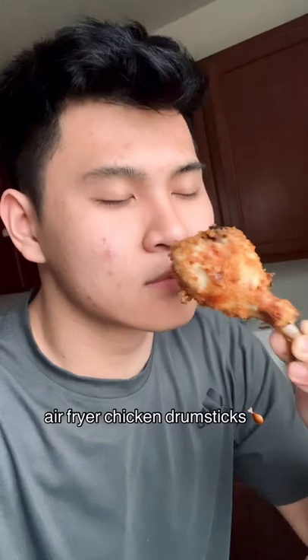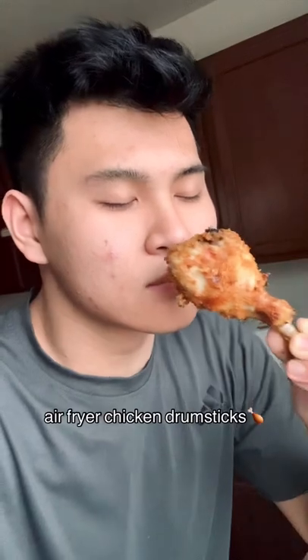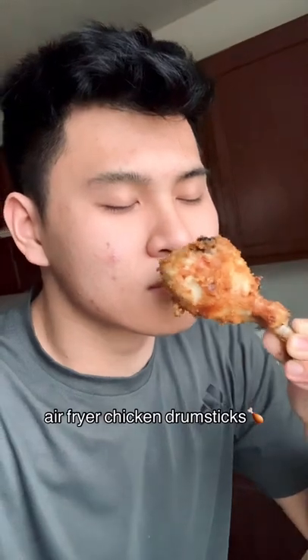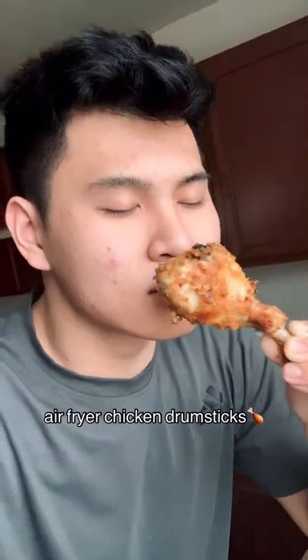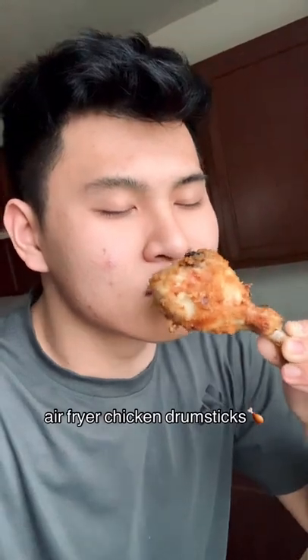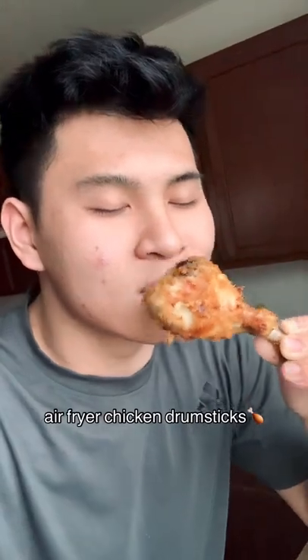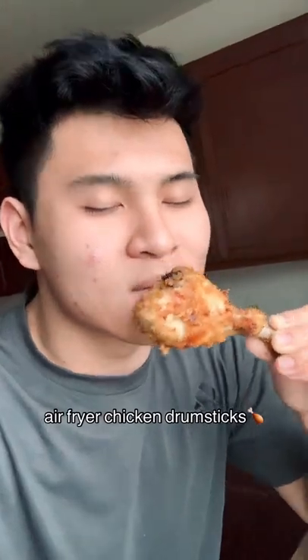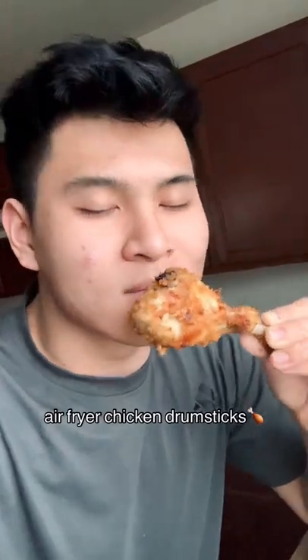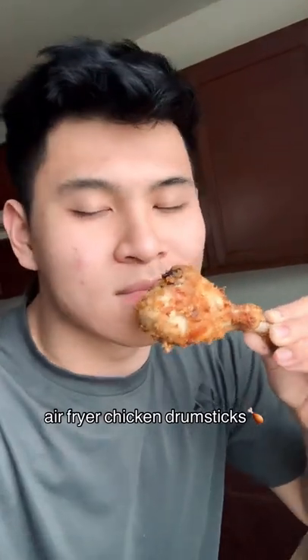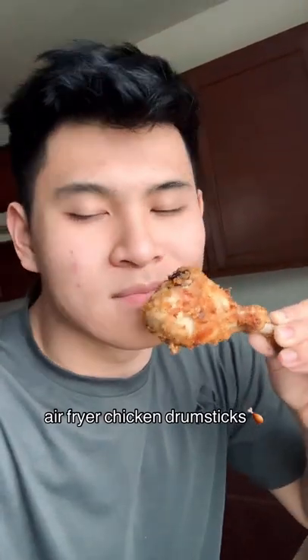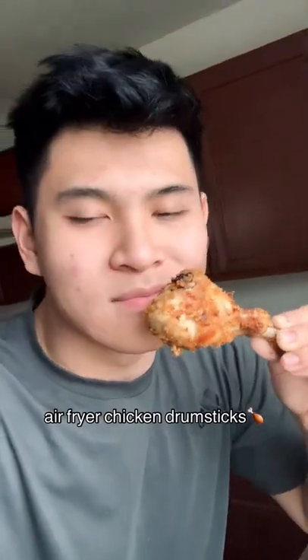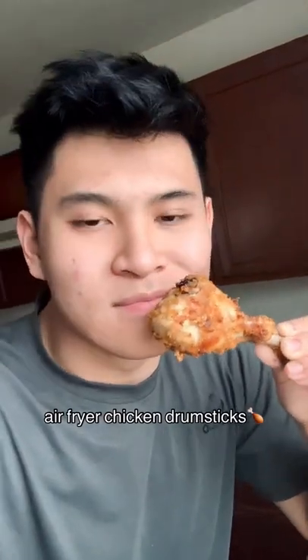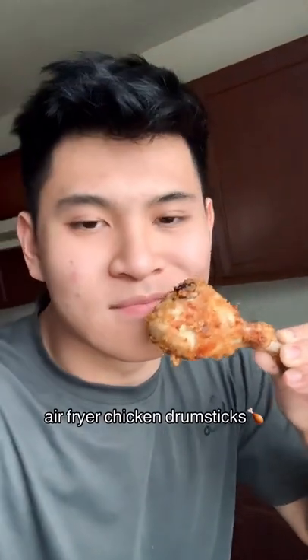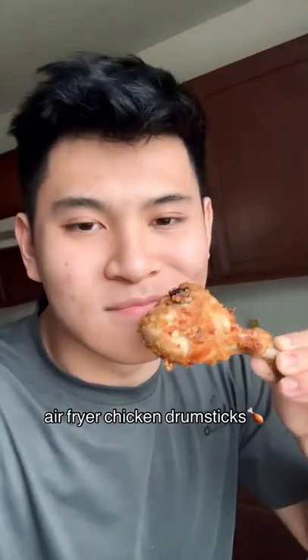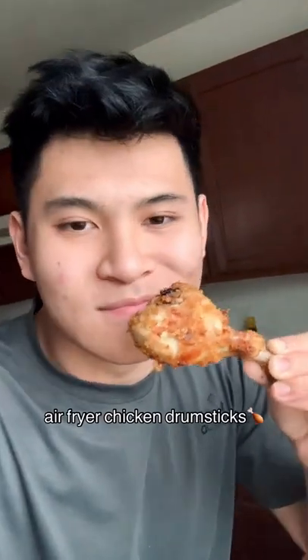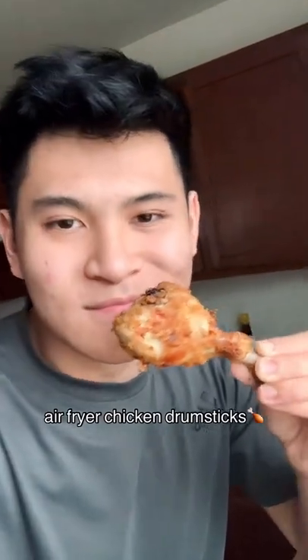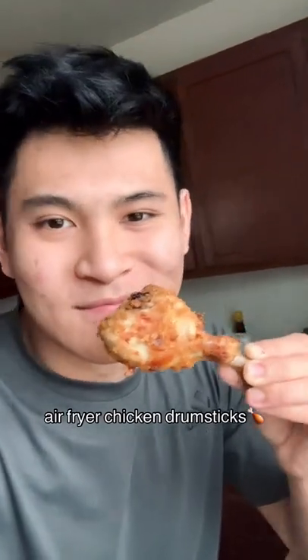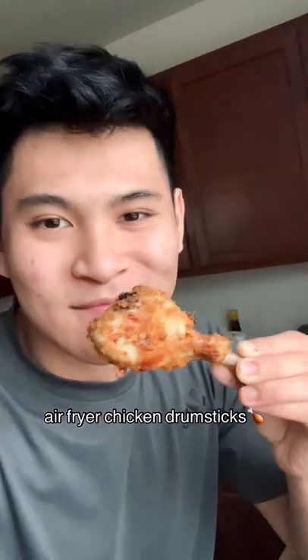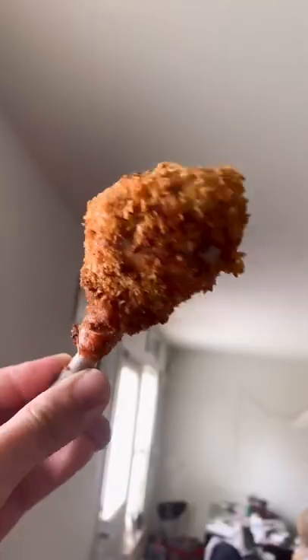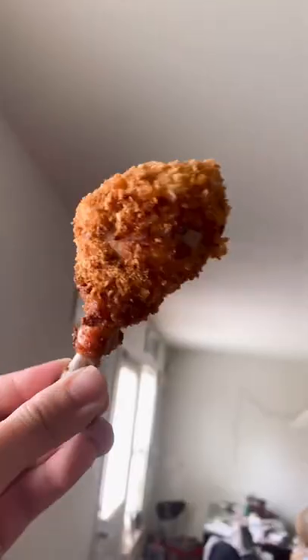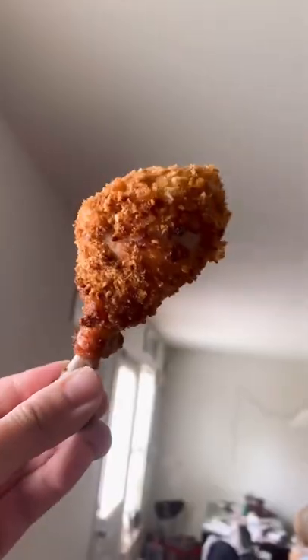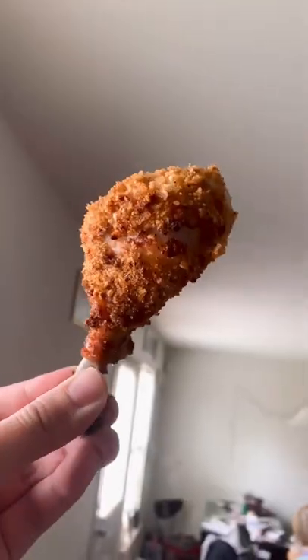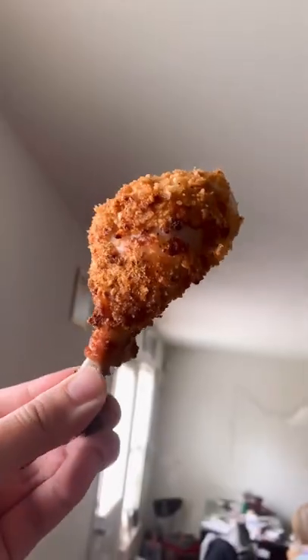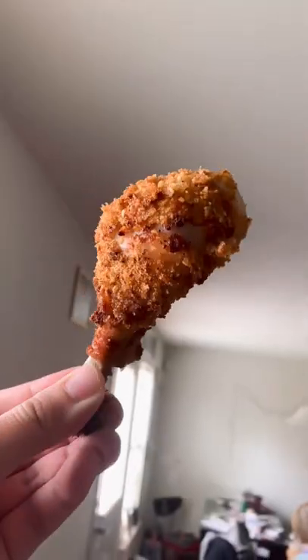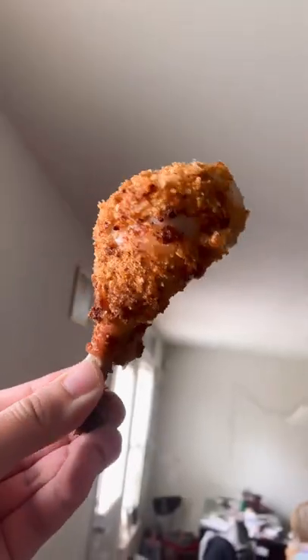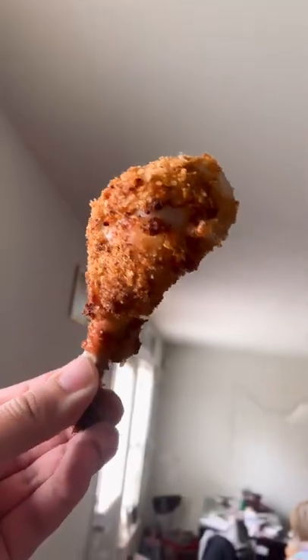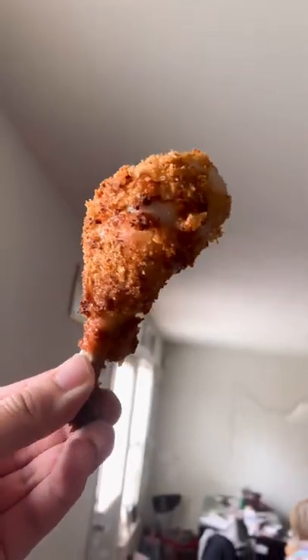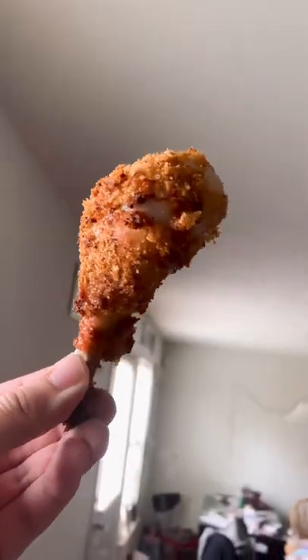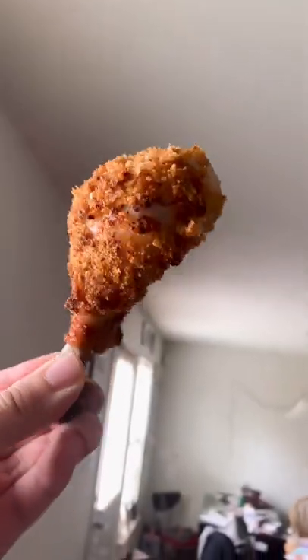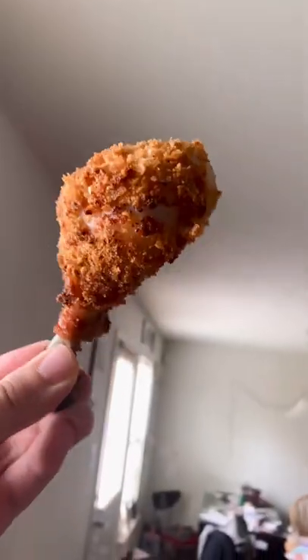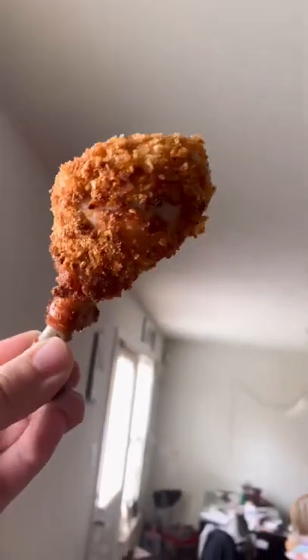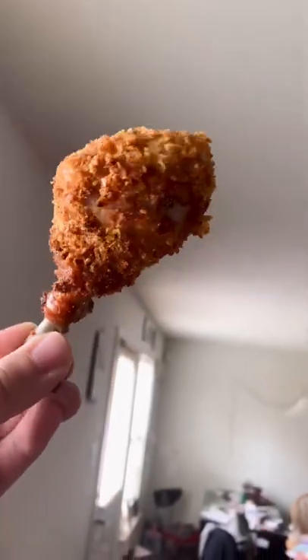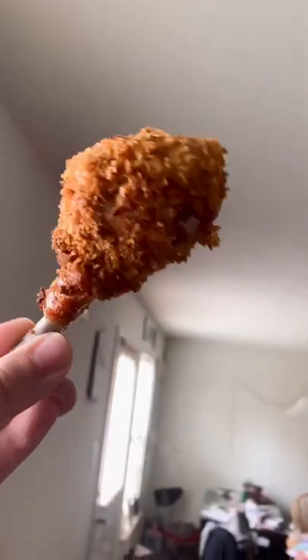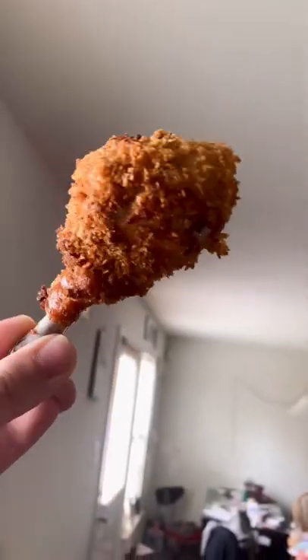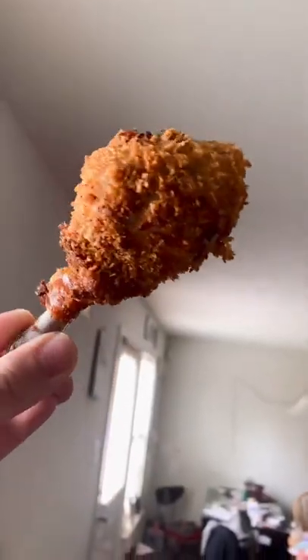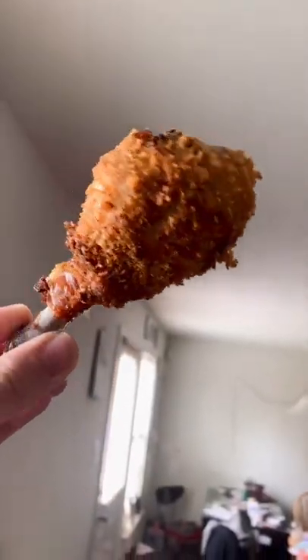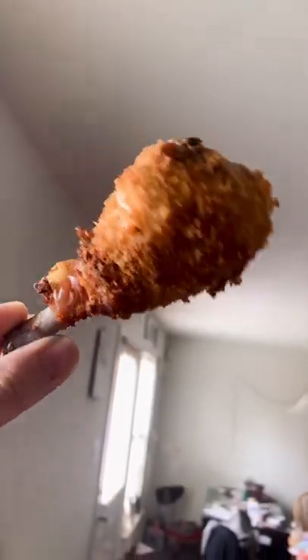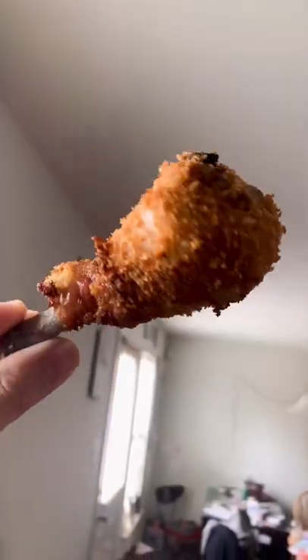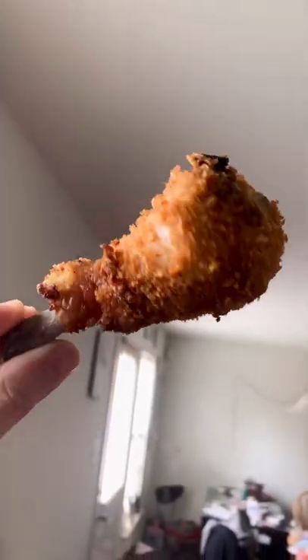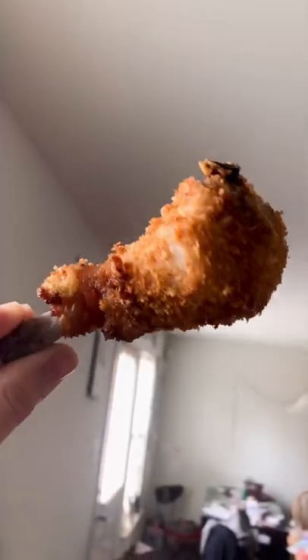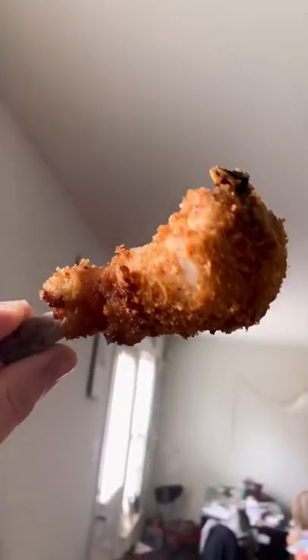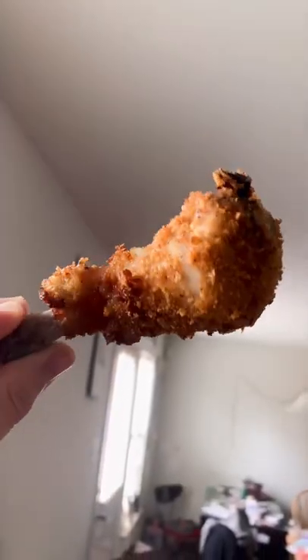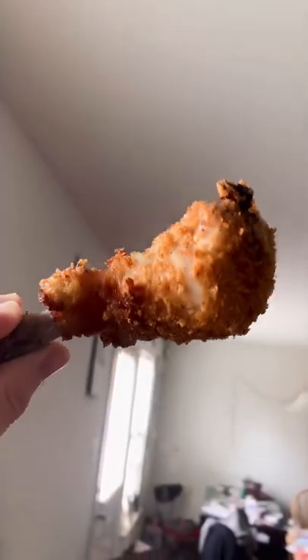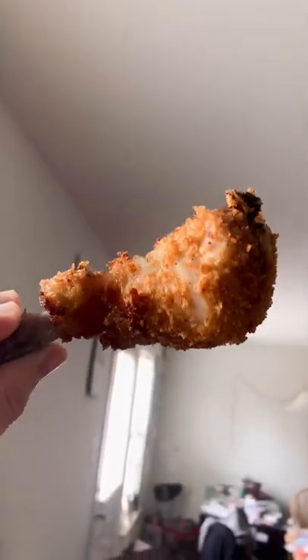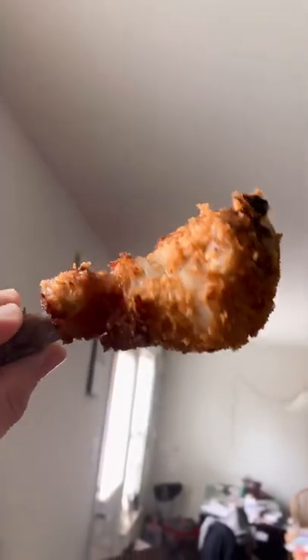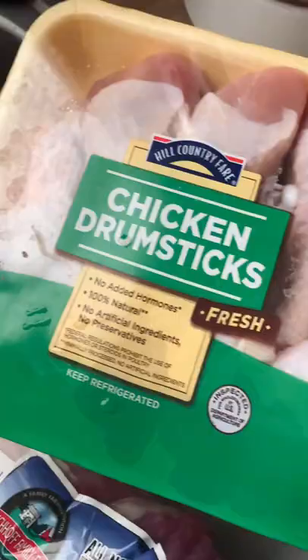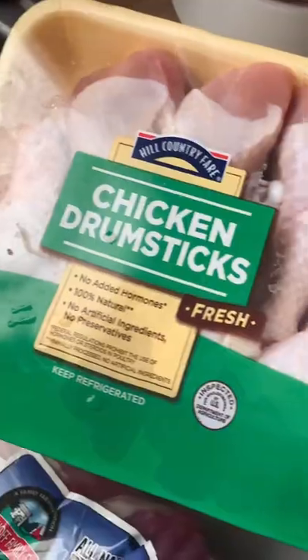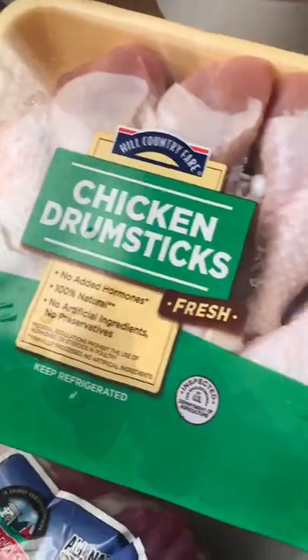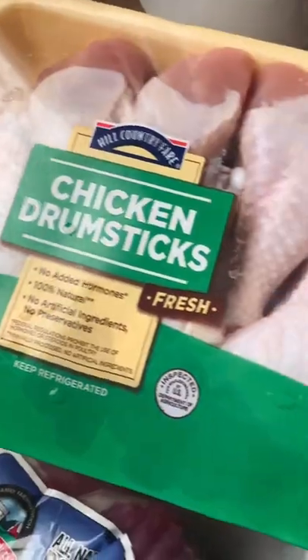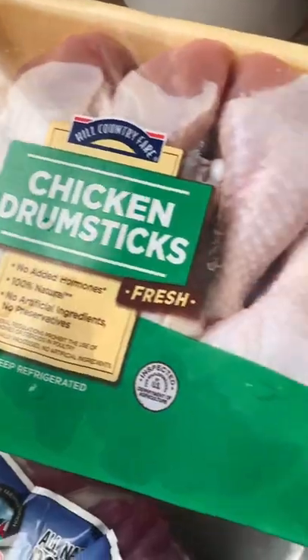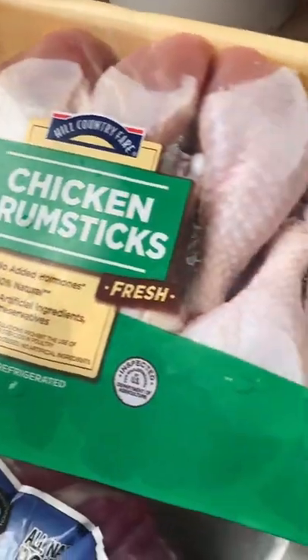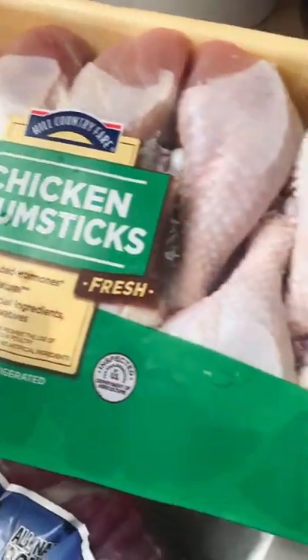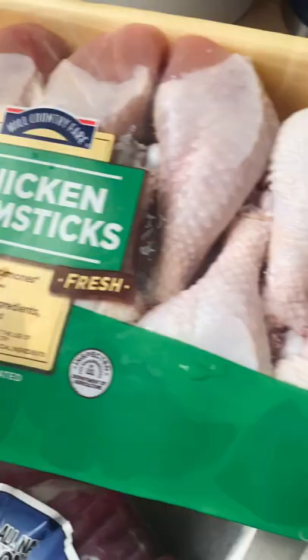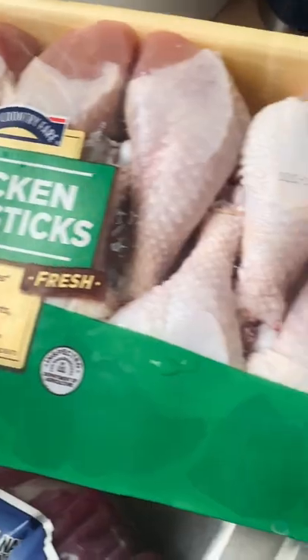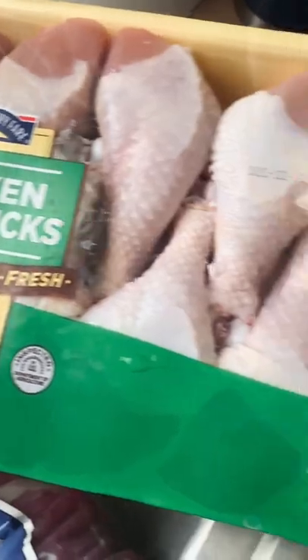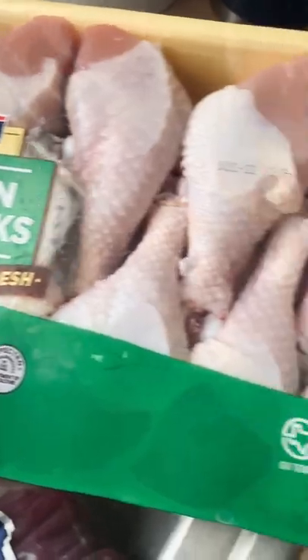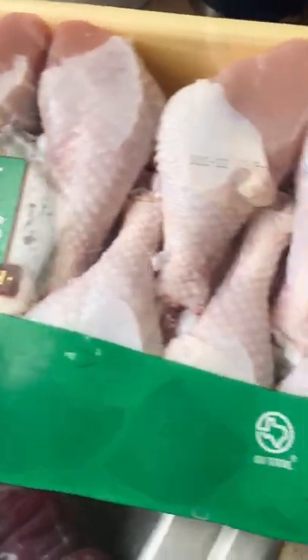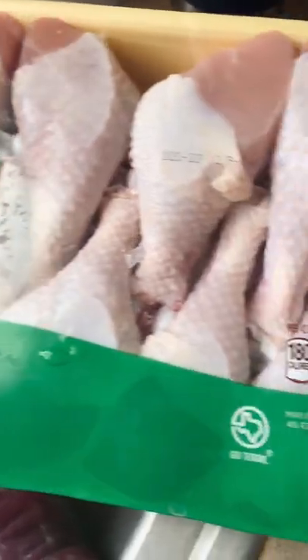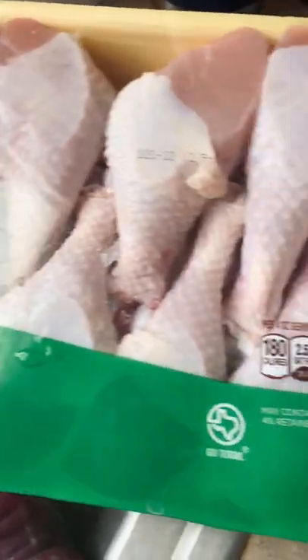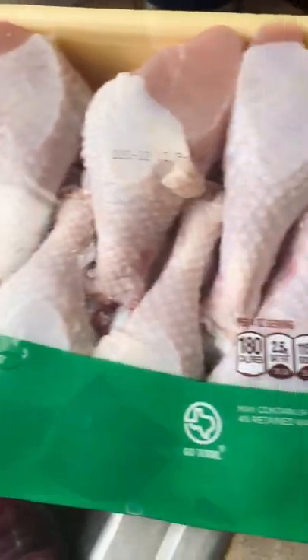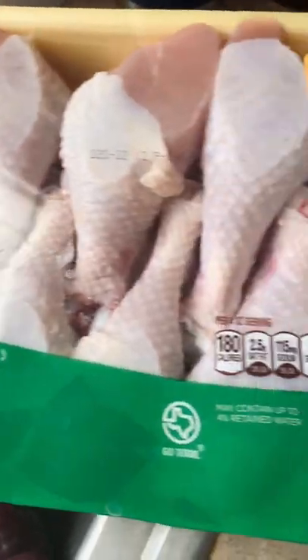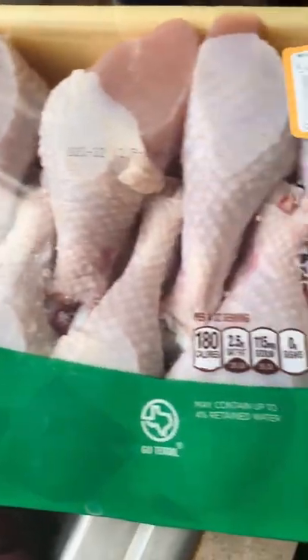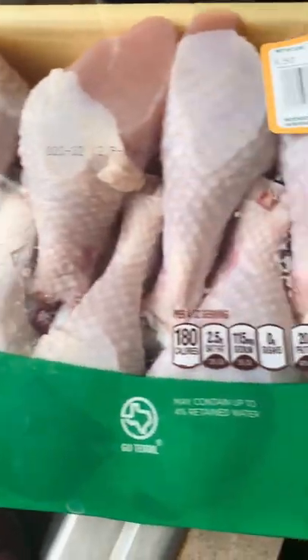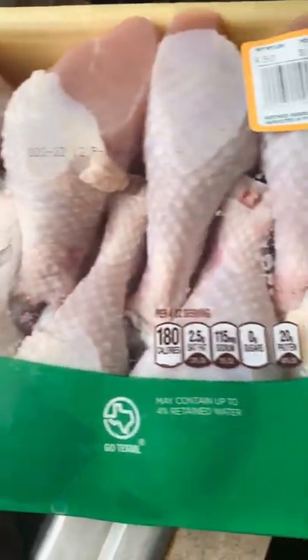If you have an air fryer, you need to make fried chicken using cornflakes. Yes, you heard me. It is so, so good.